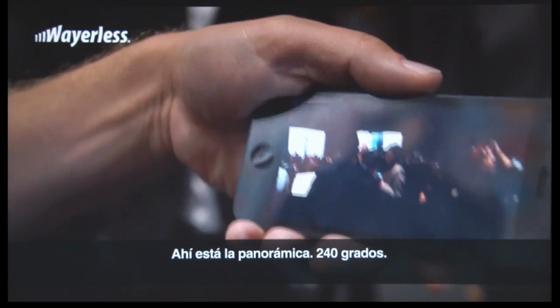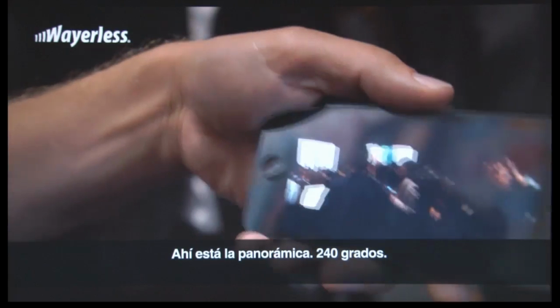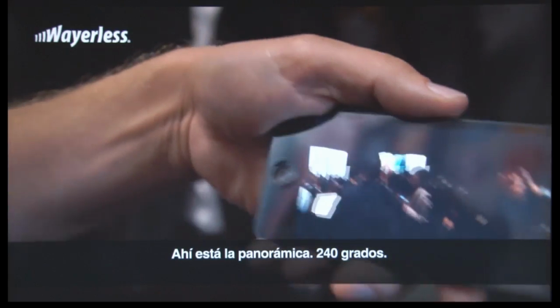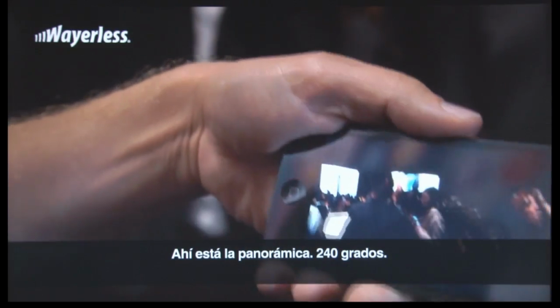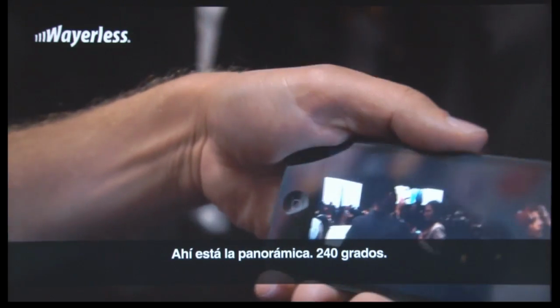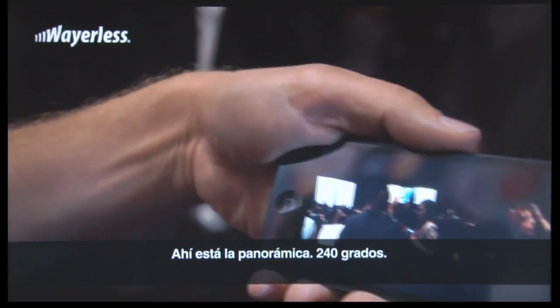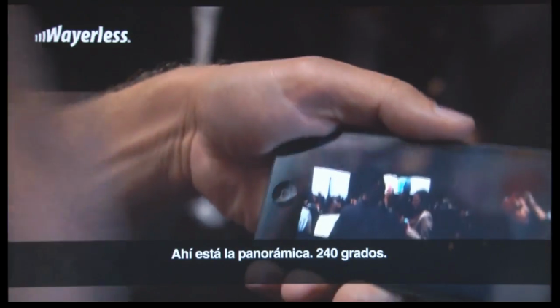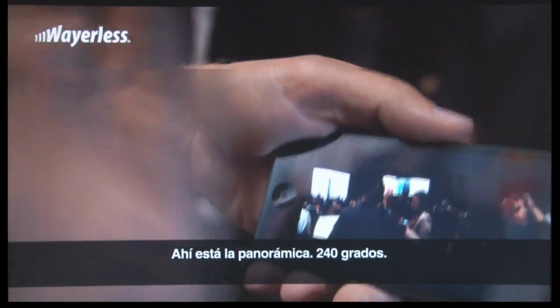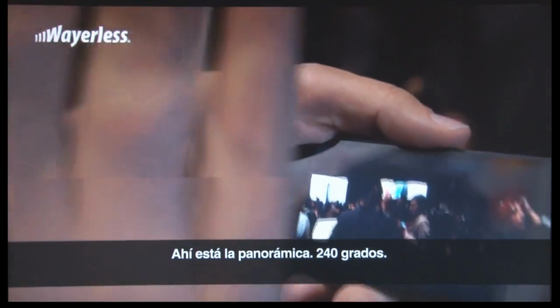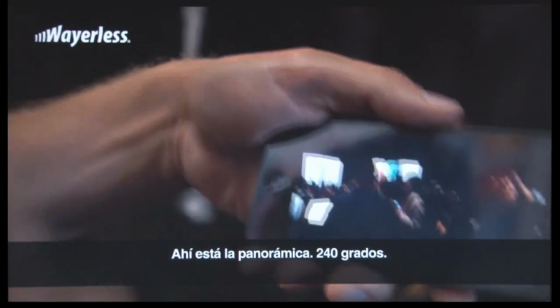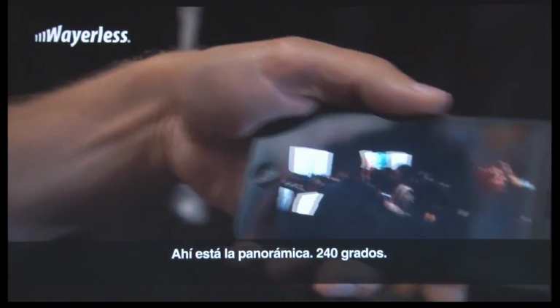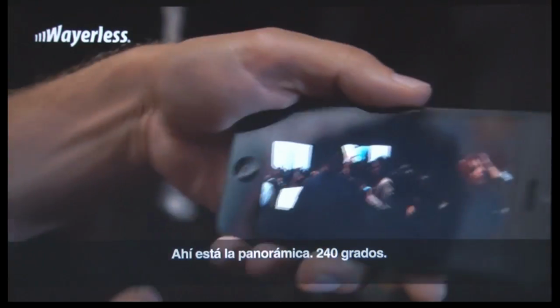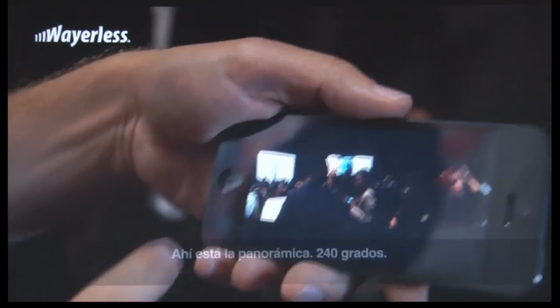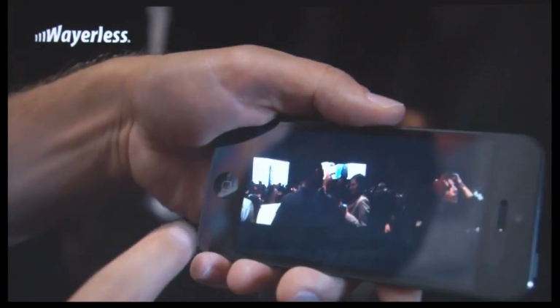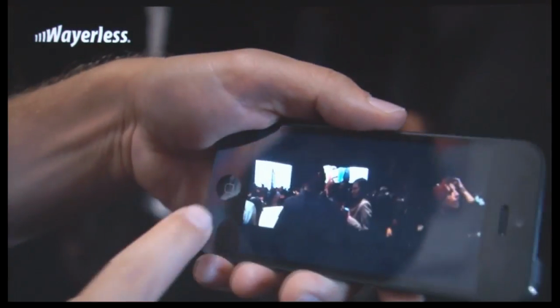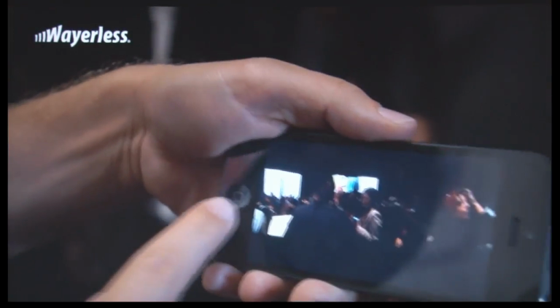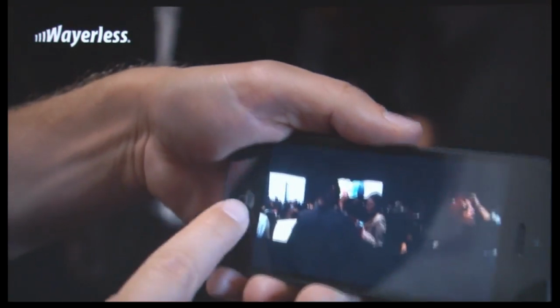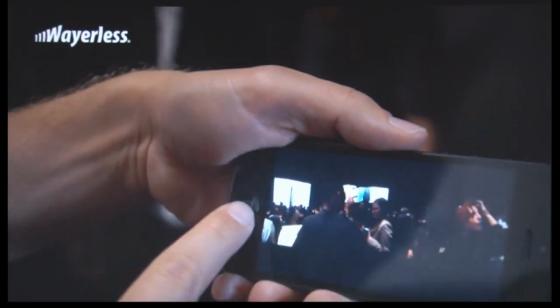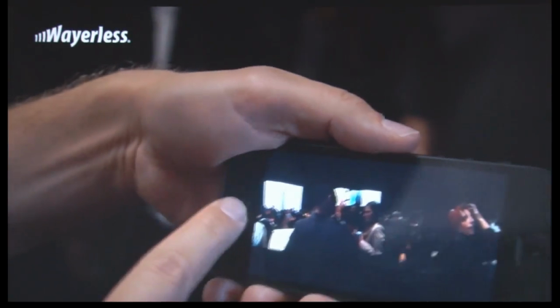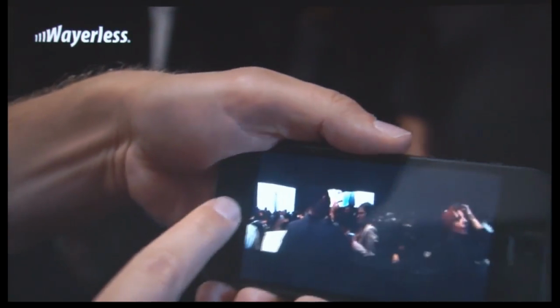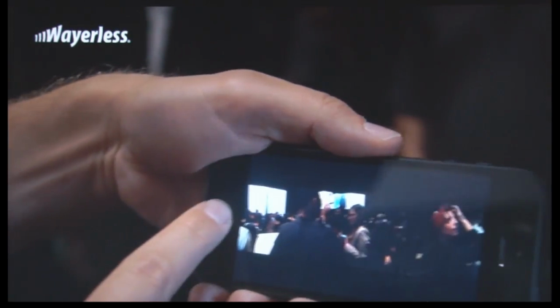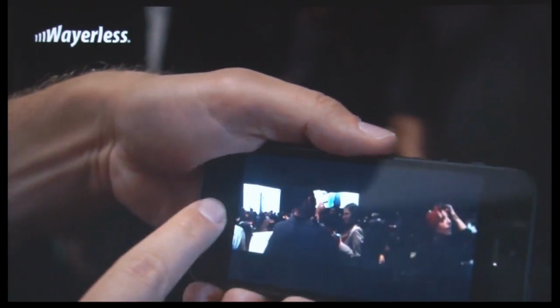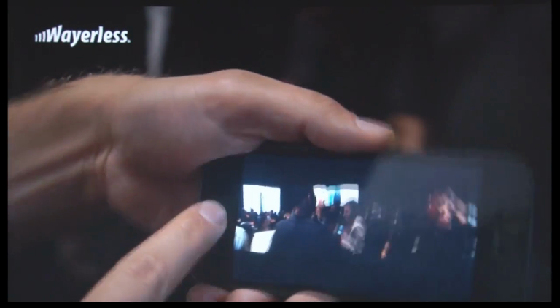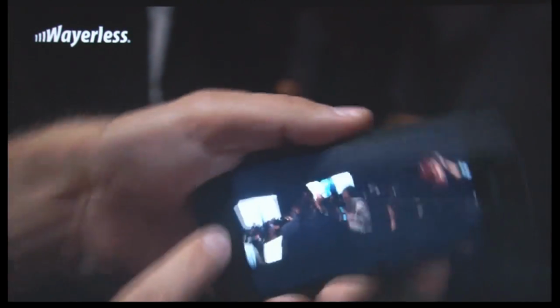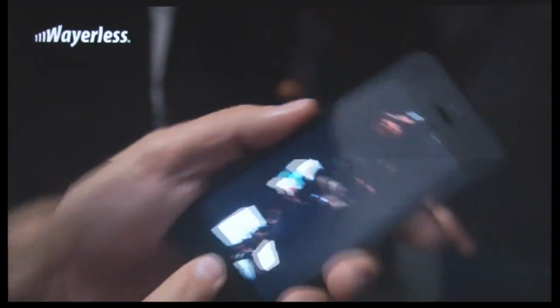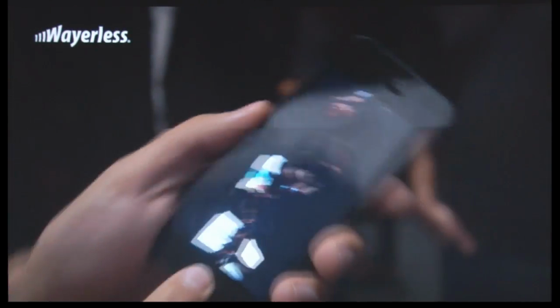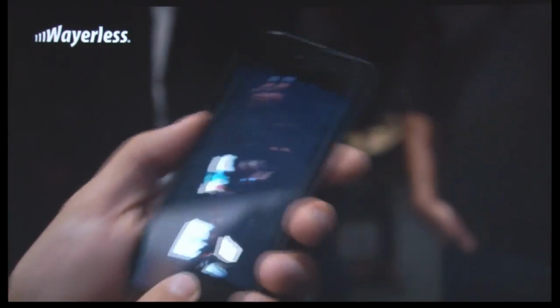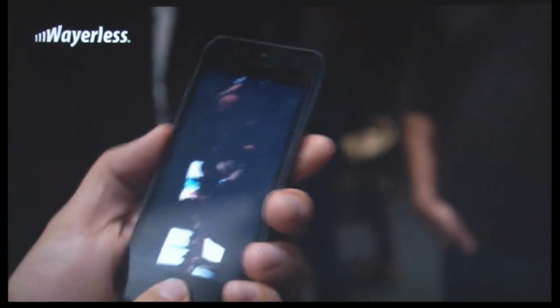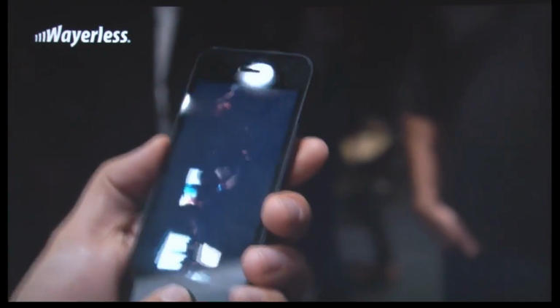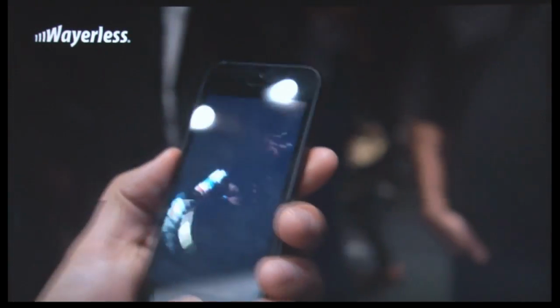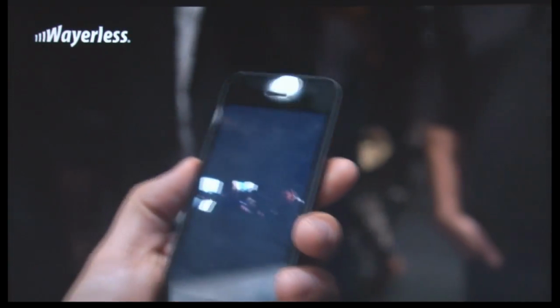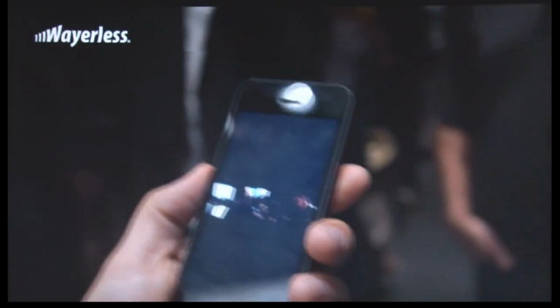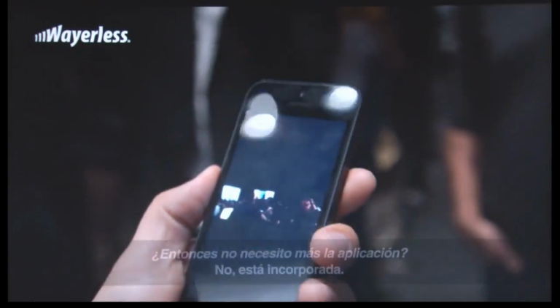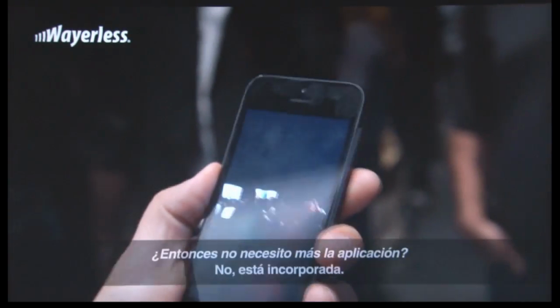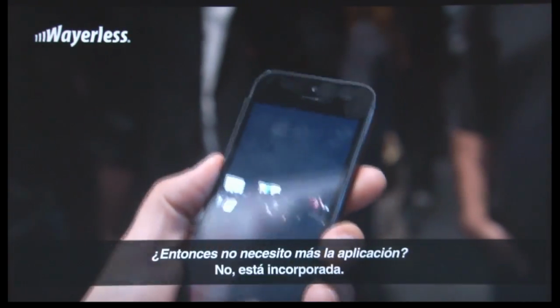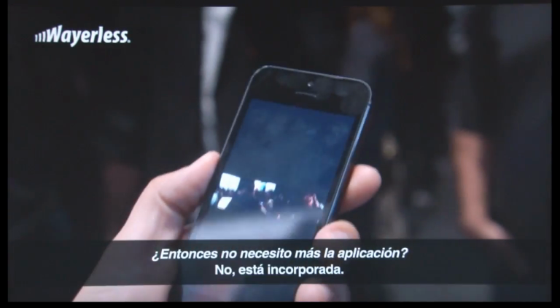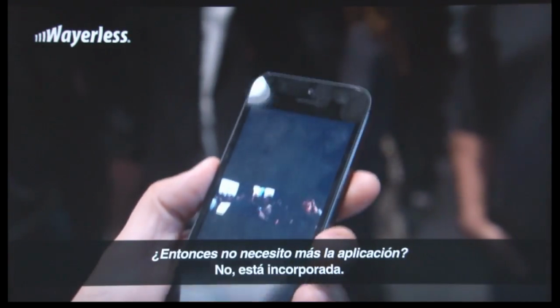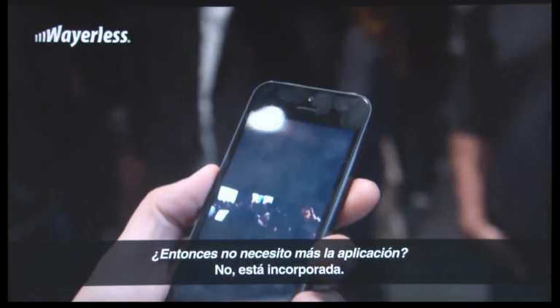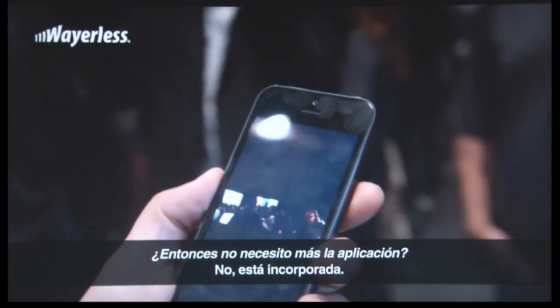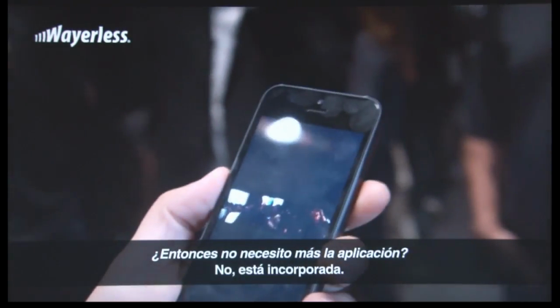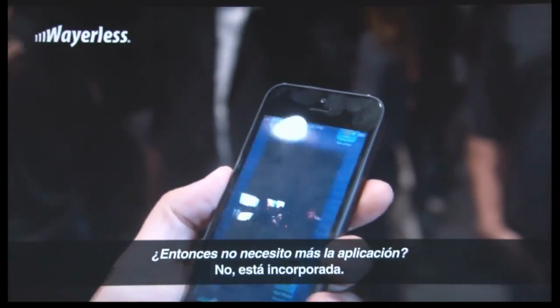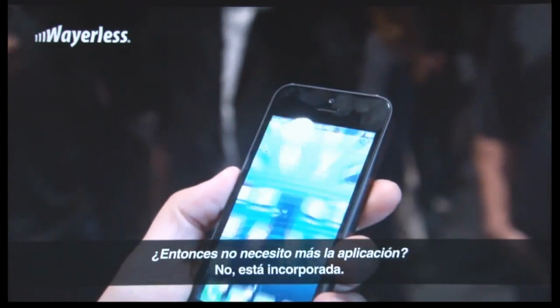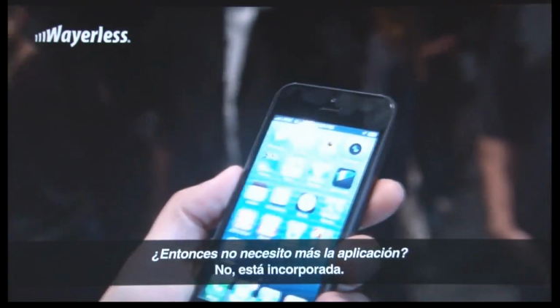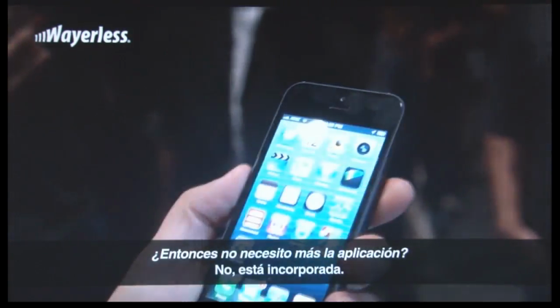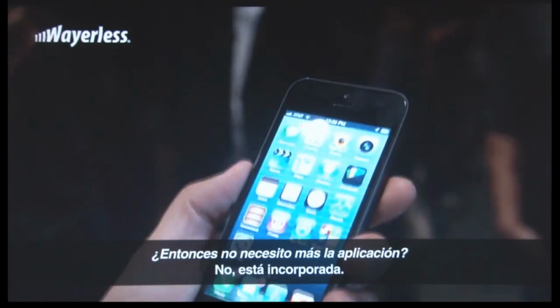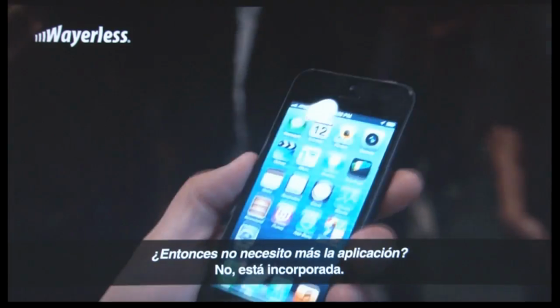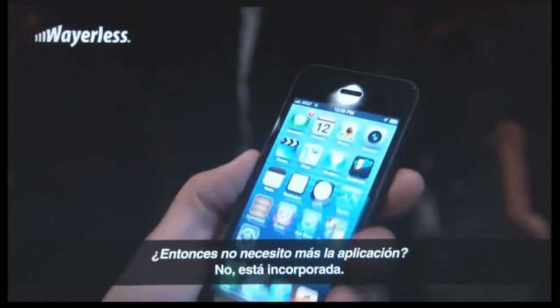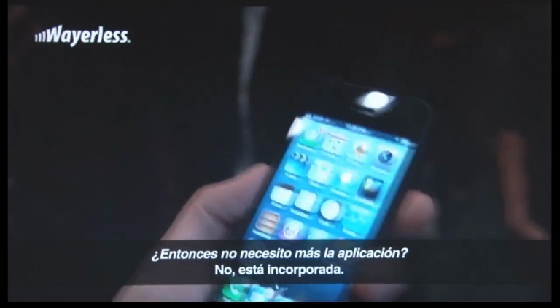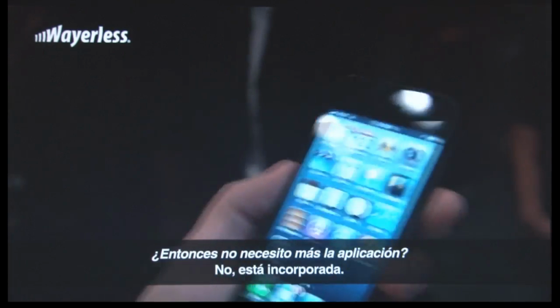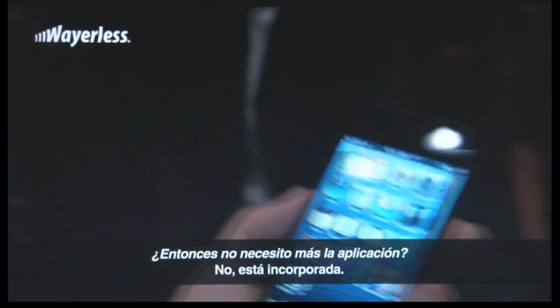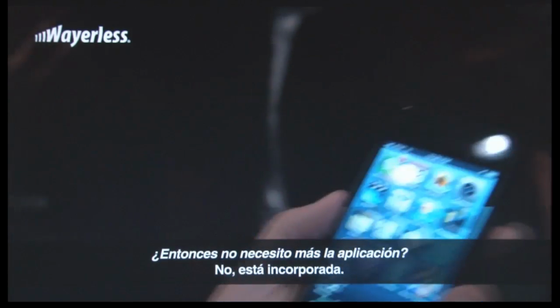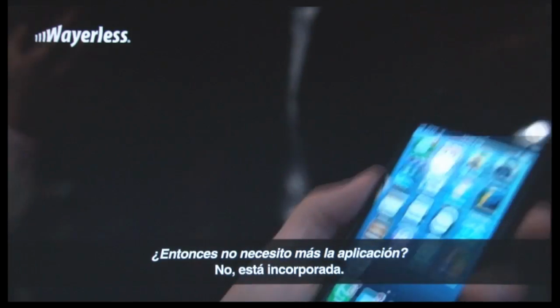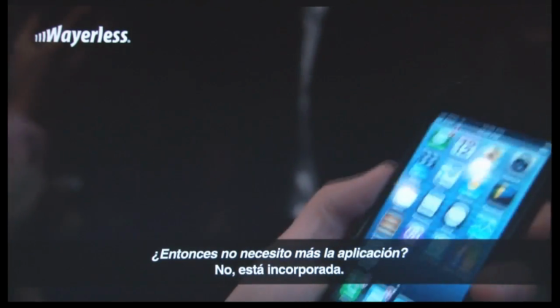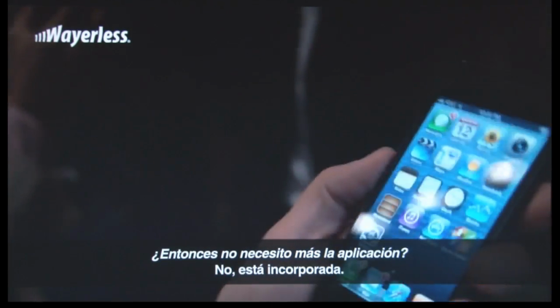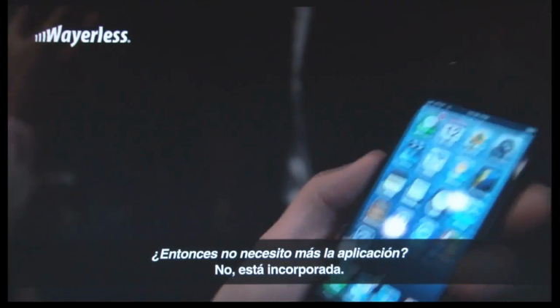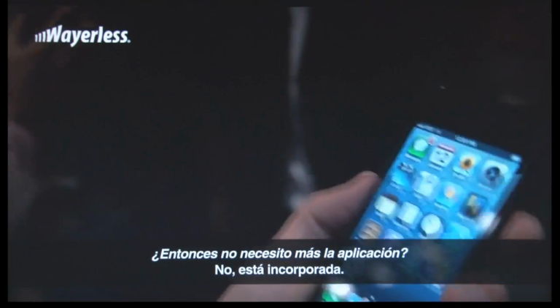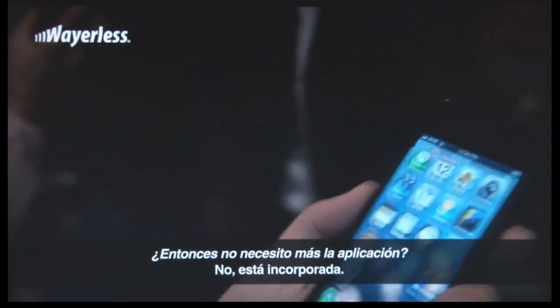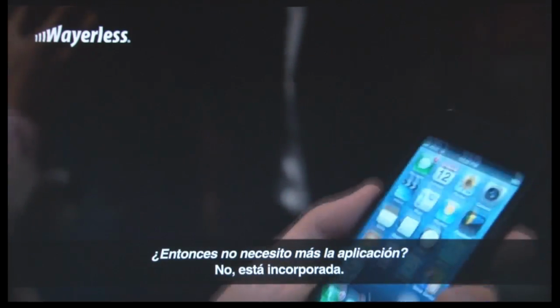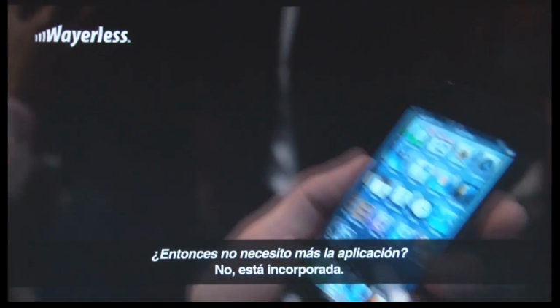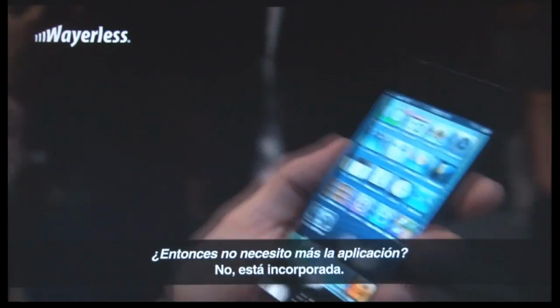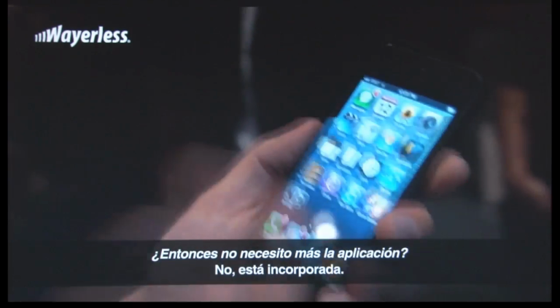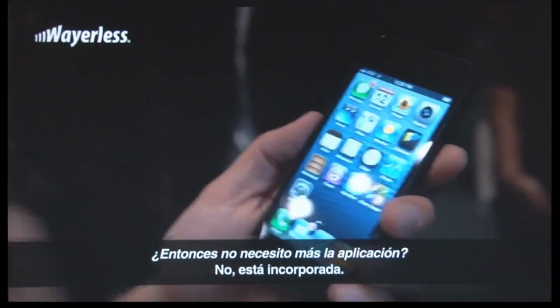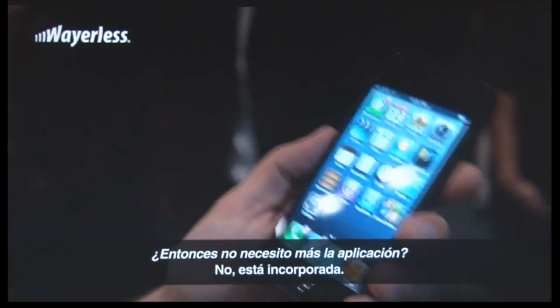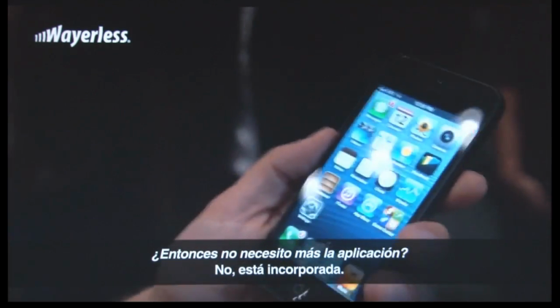240 degrees. It's just built right in — you don't need a separate app anymore.